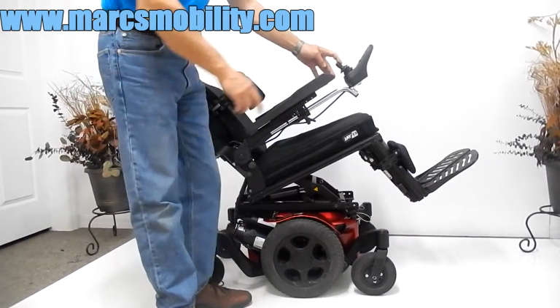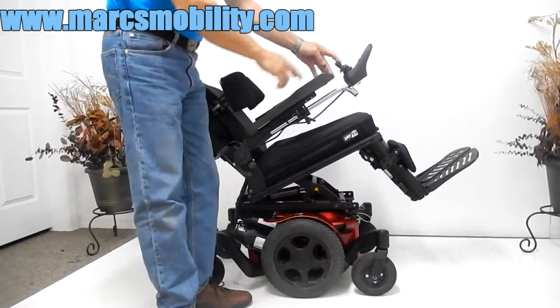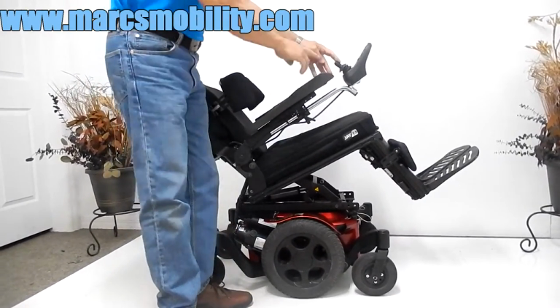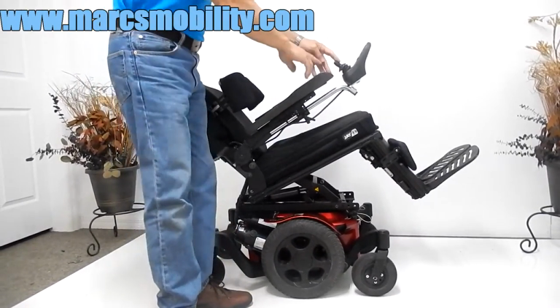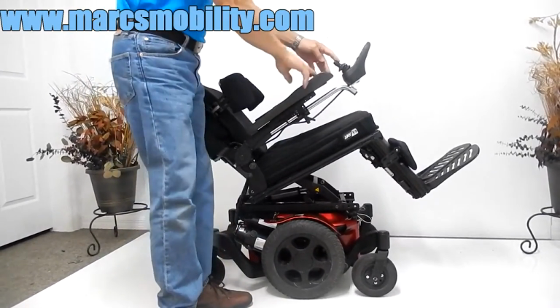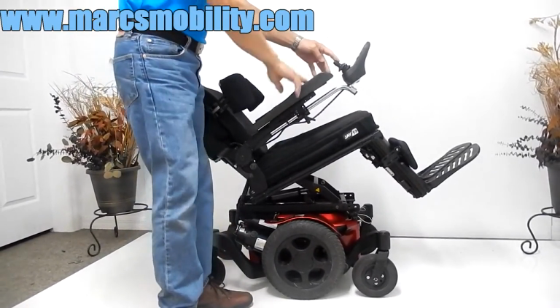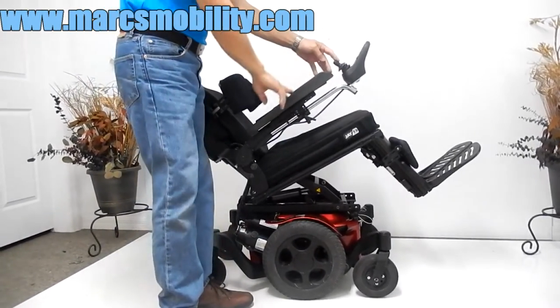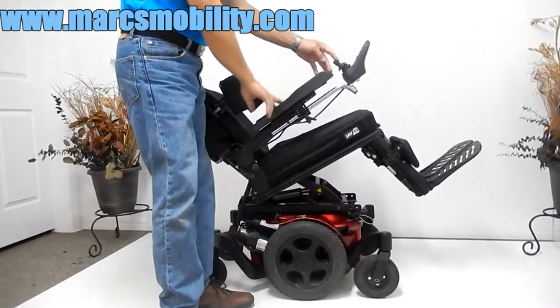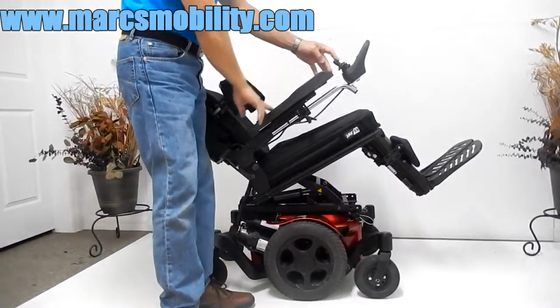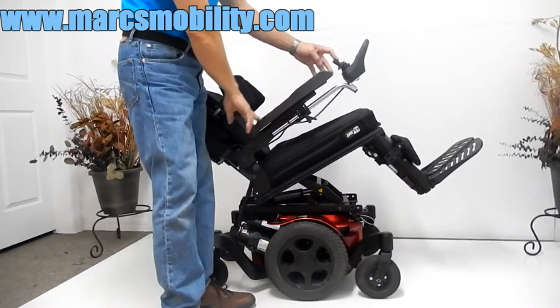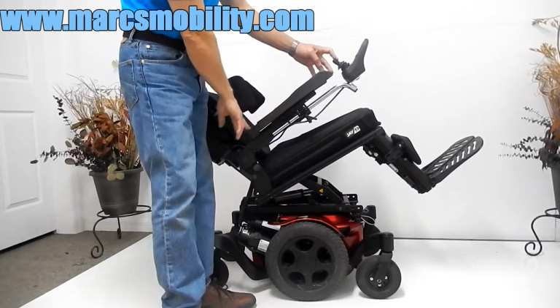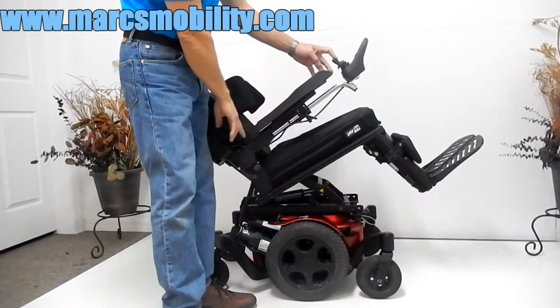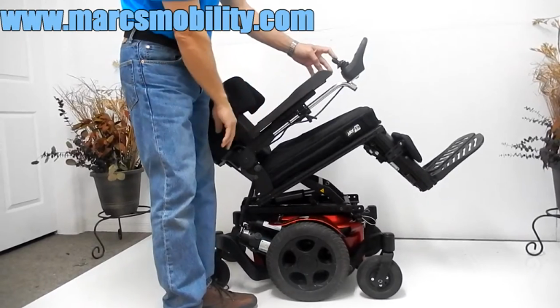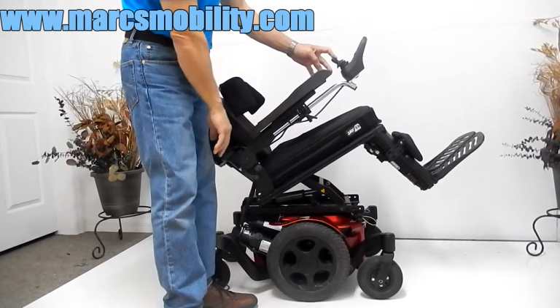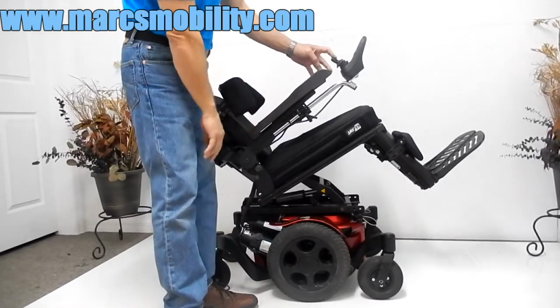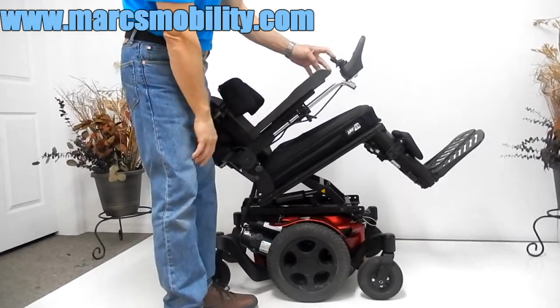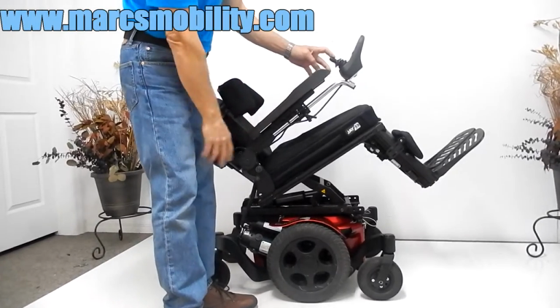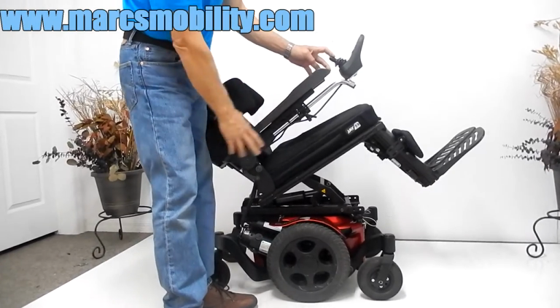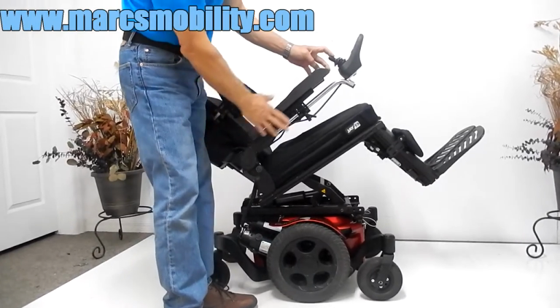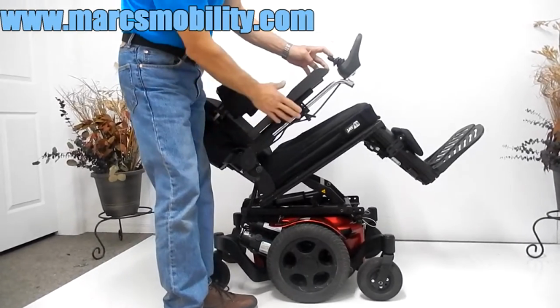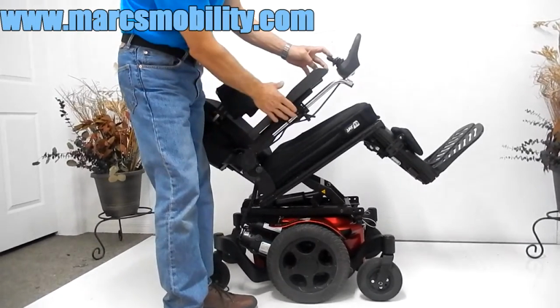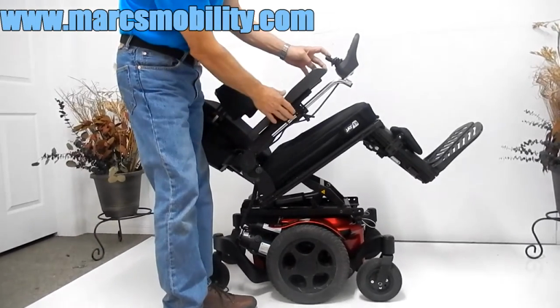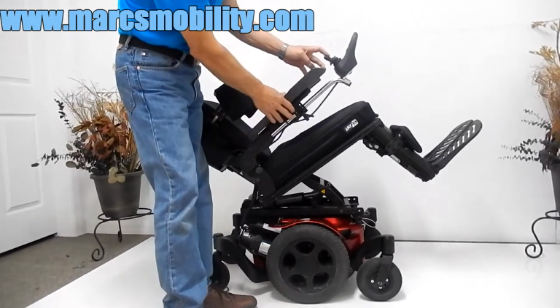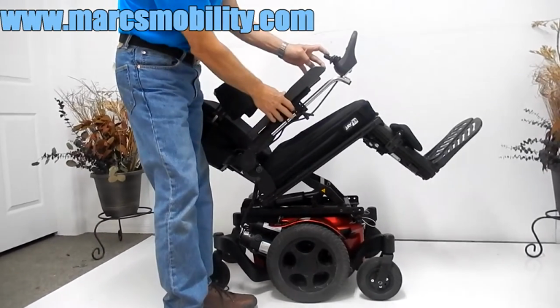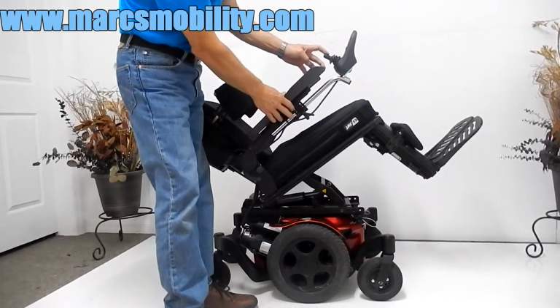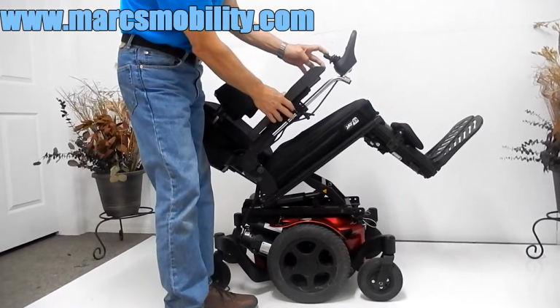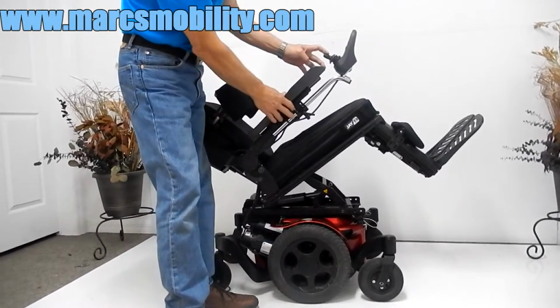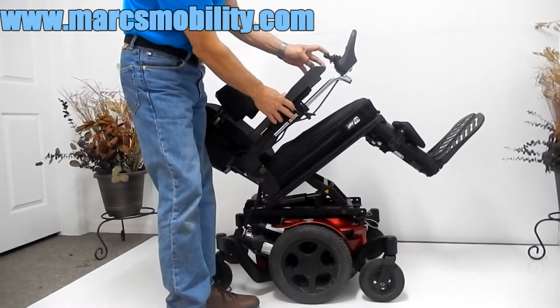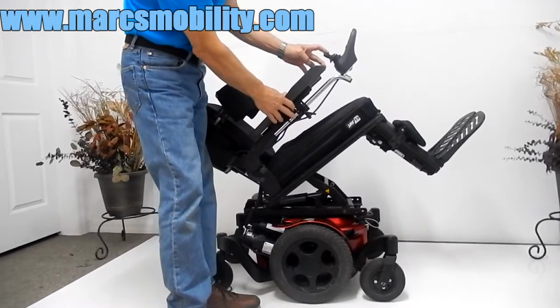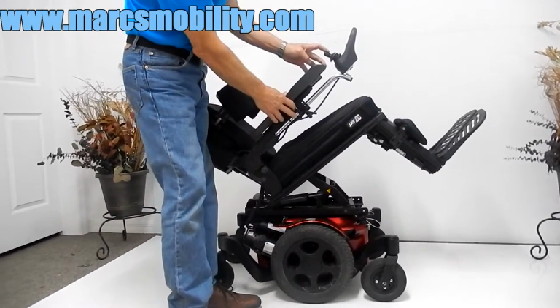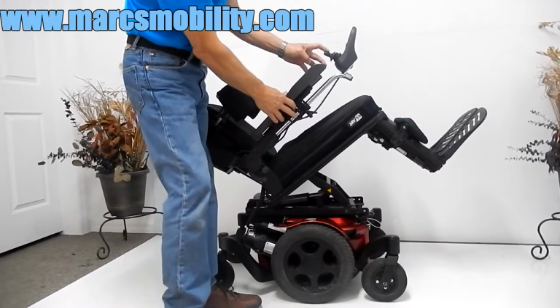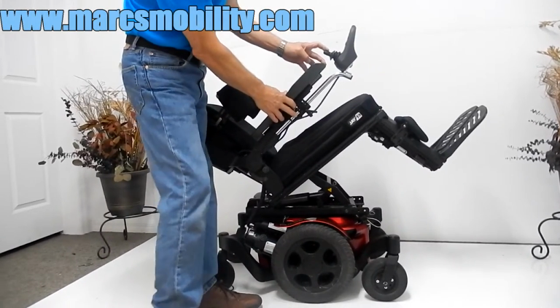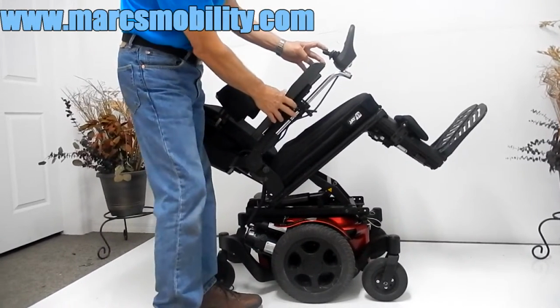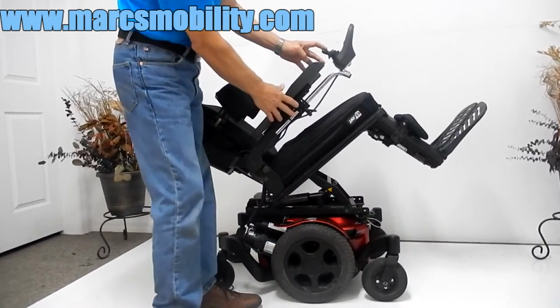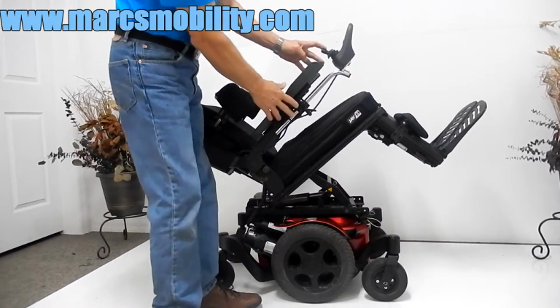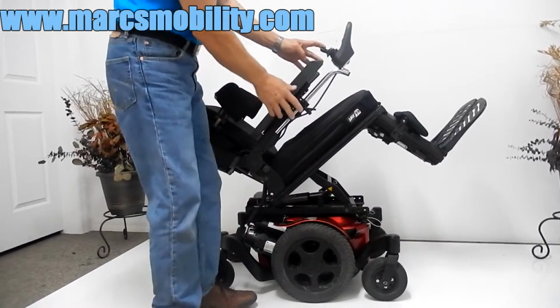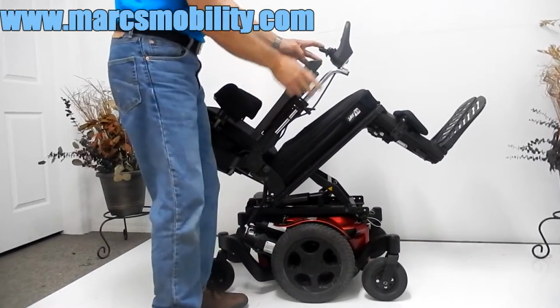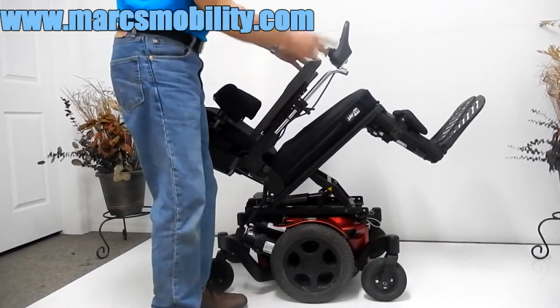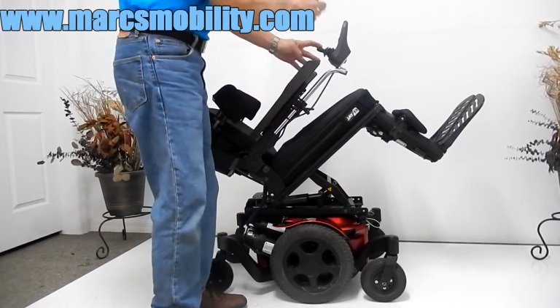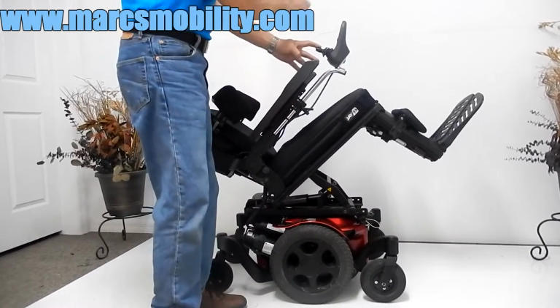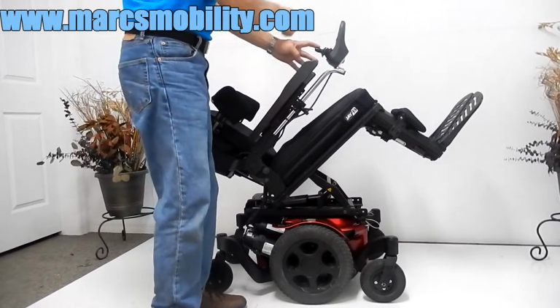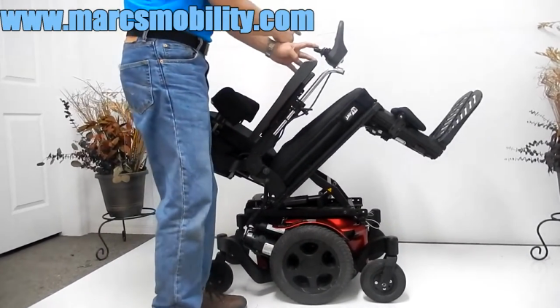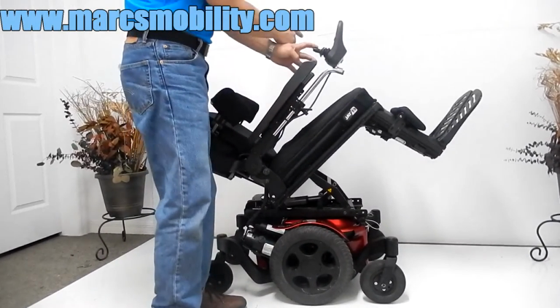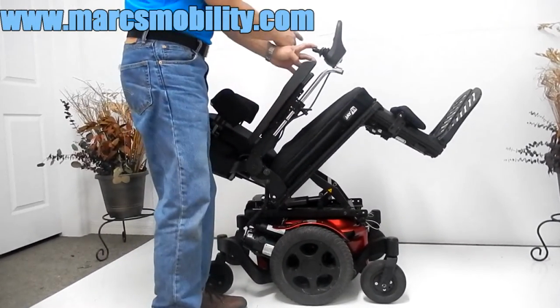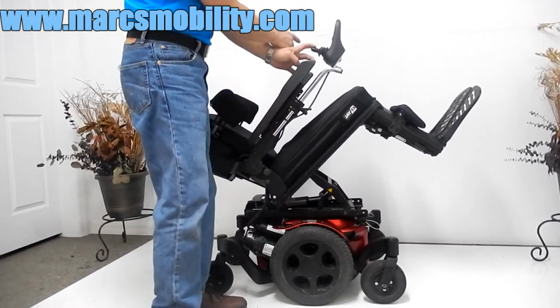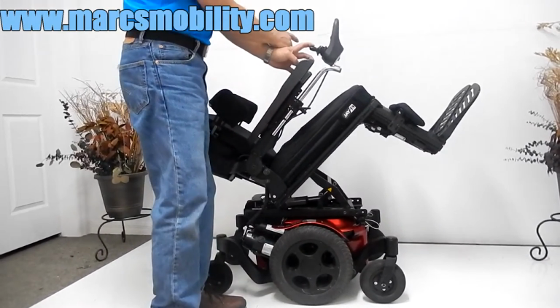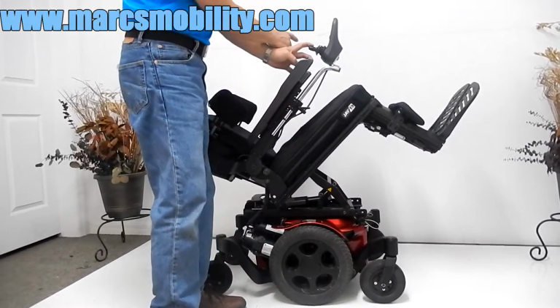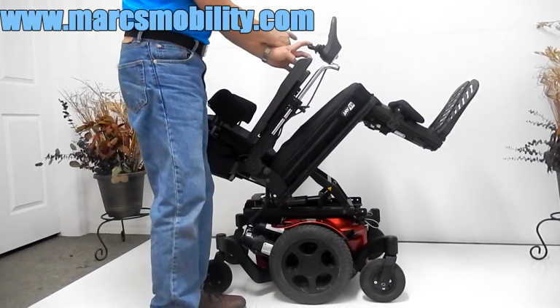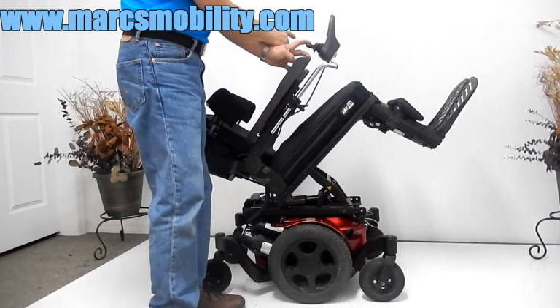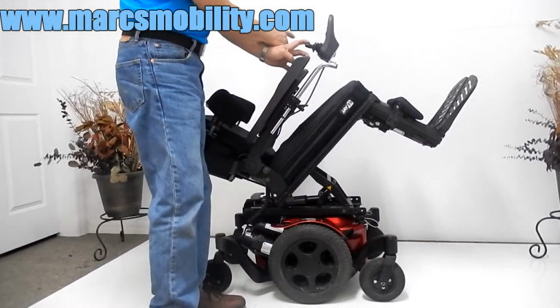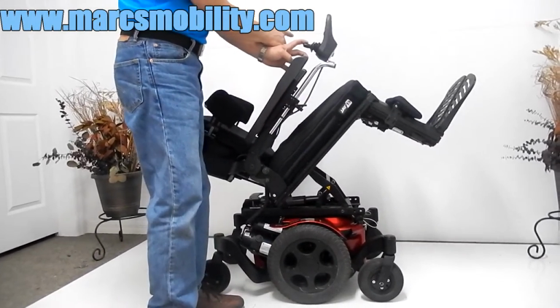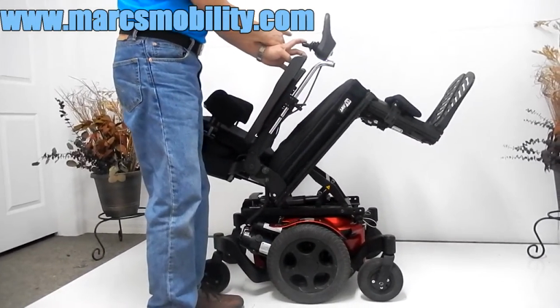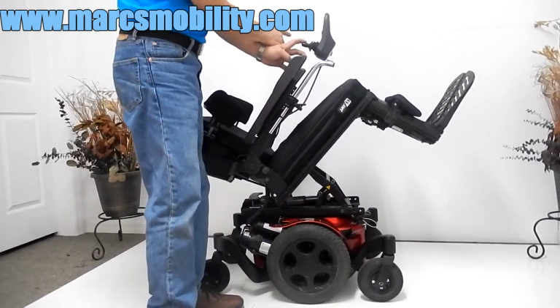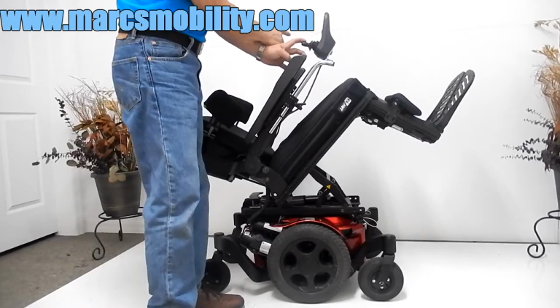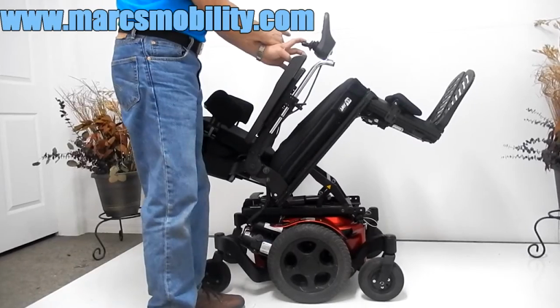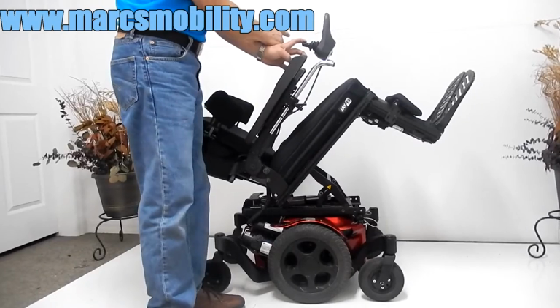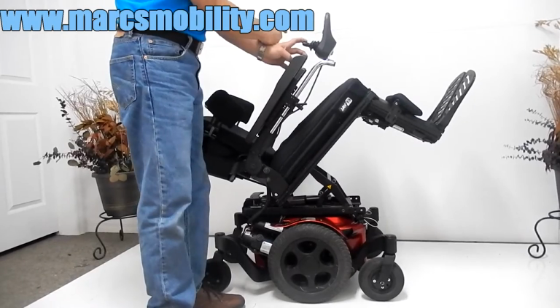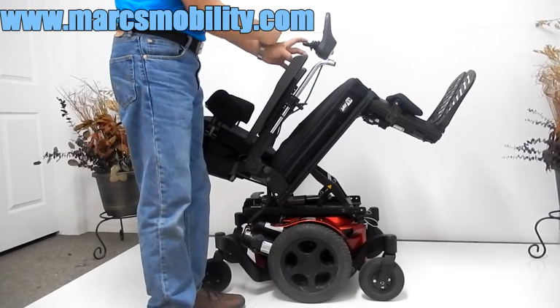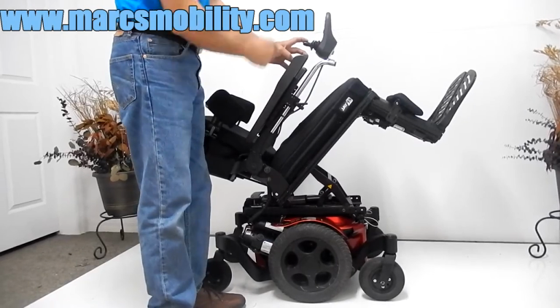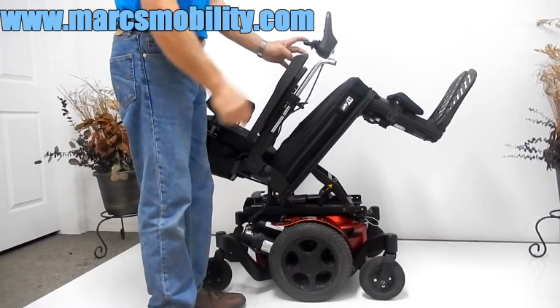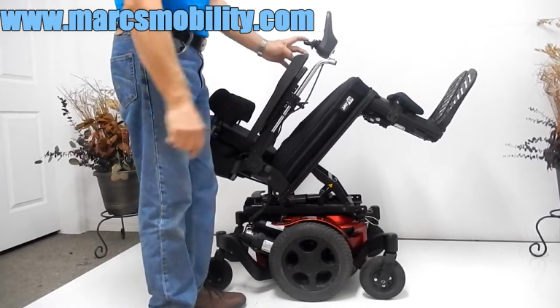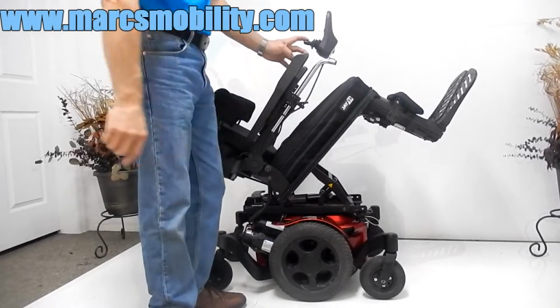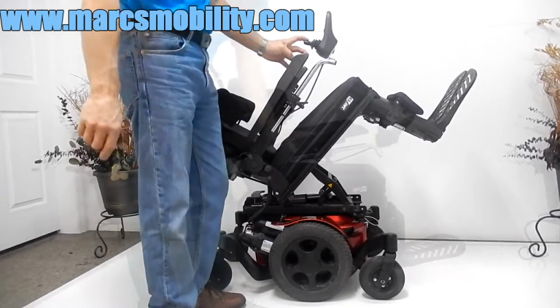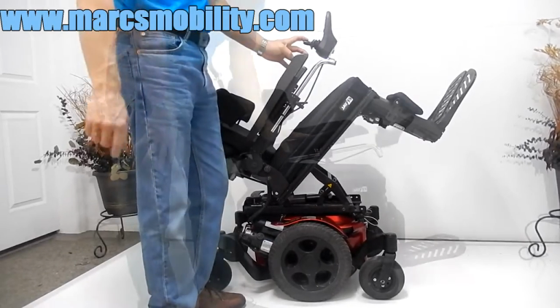This chair has nice long arms. The joystick can be put on the right, or we can transfer it to the left — that's no problem at all for us to do.